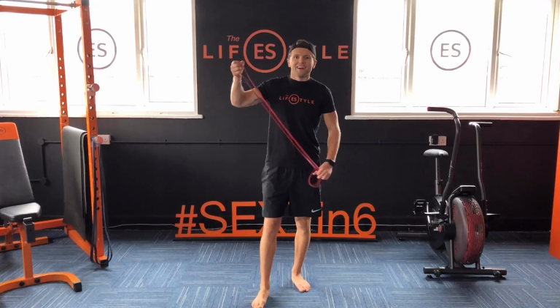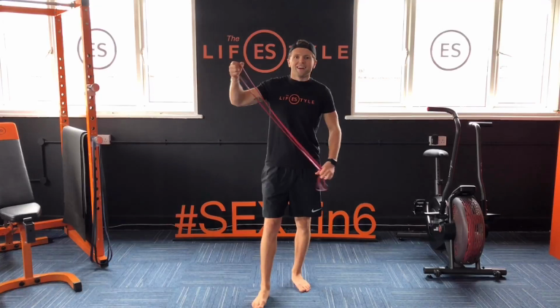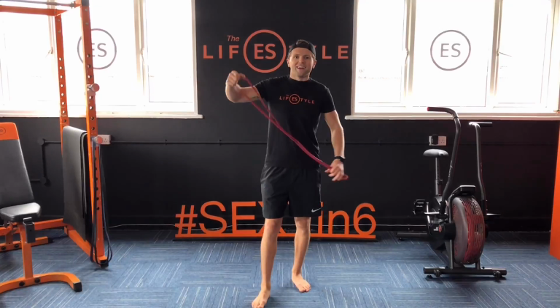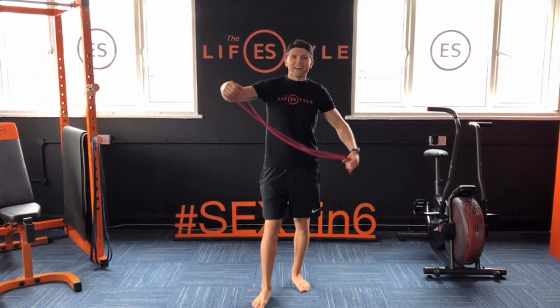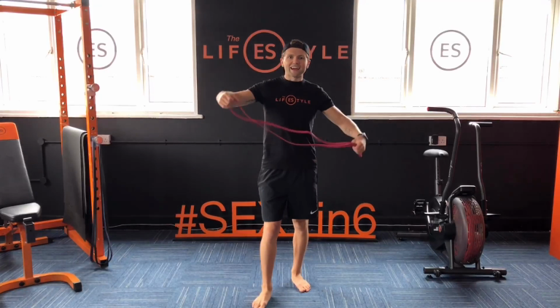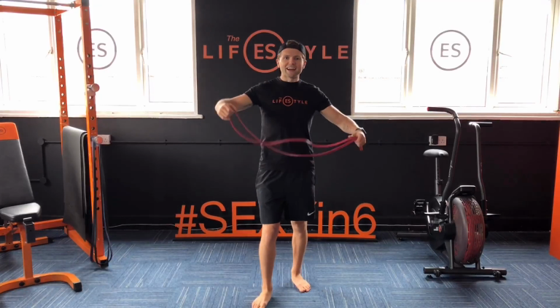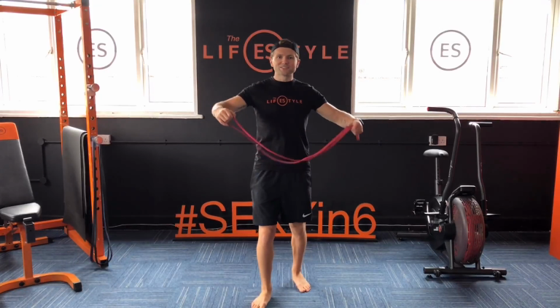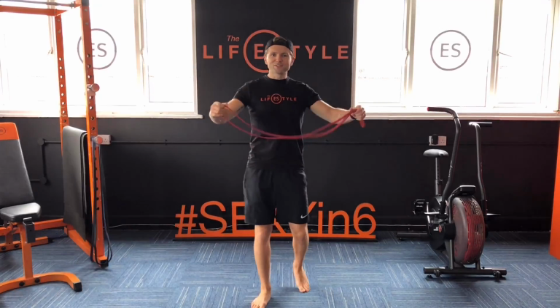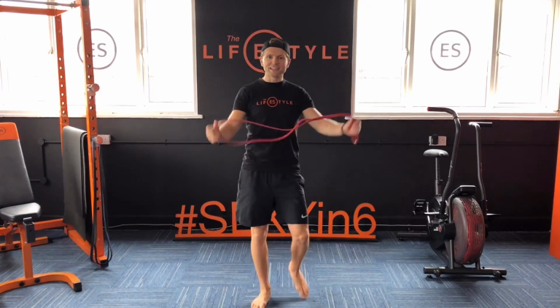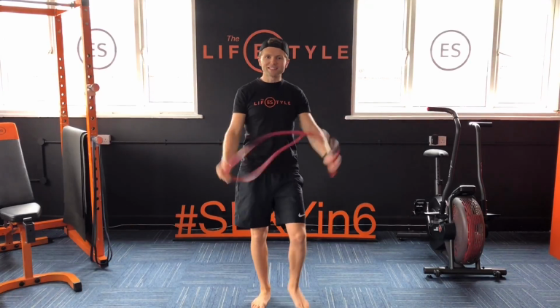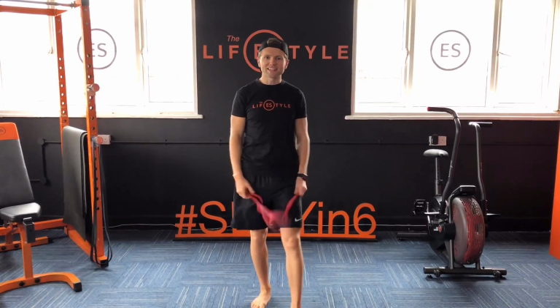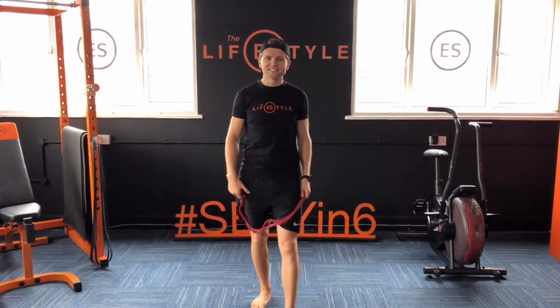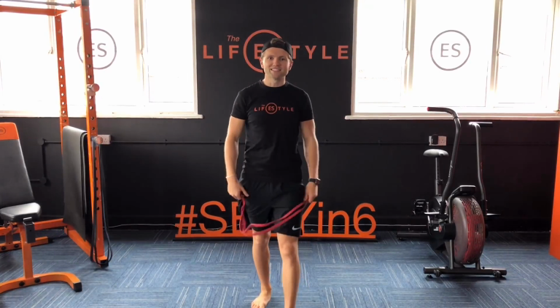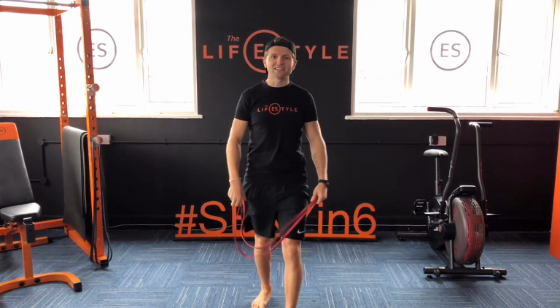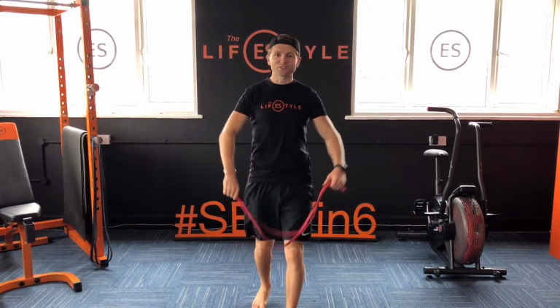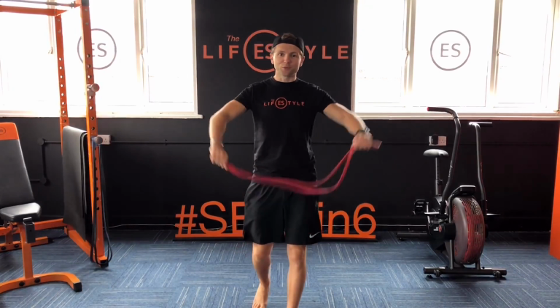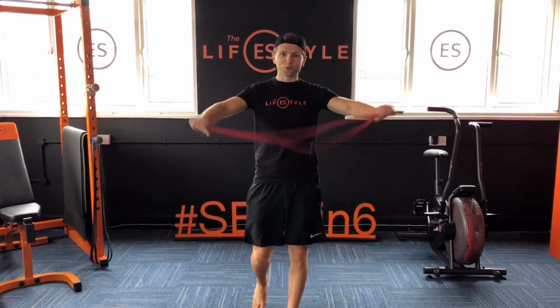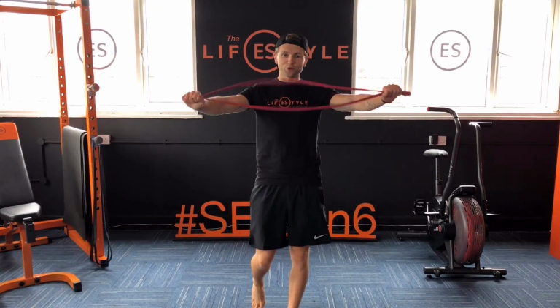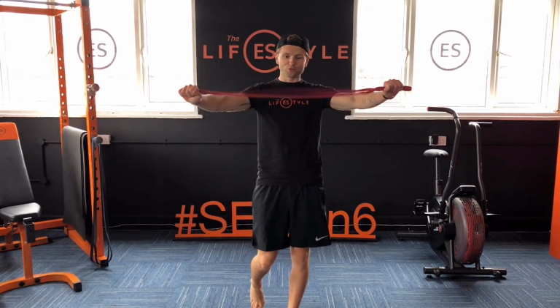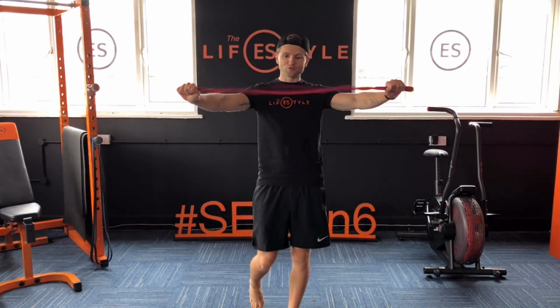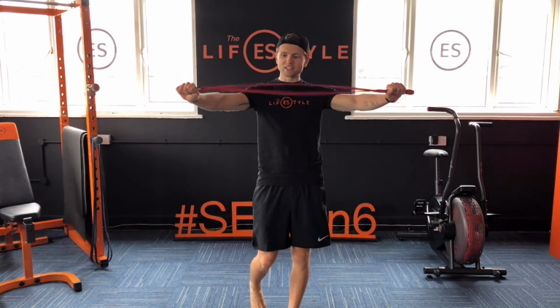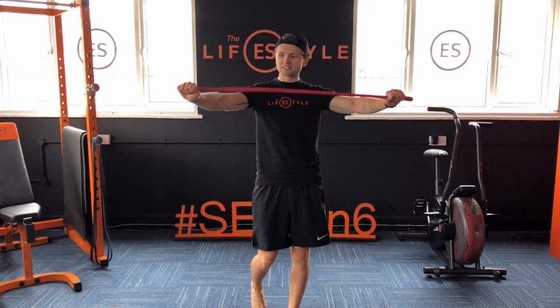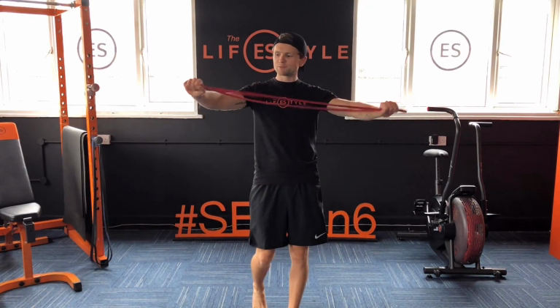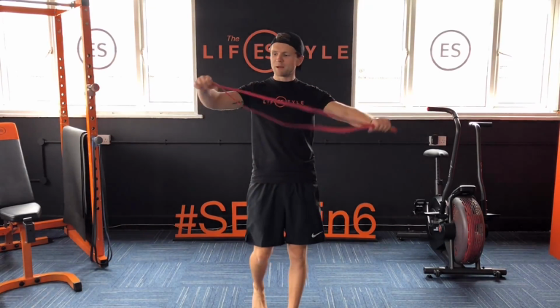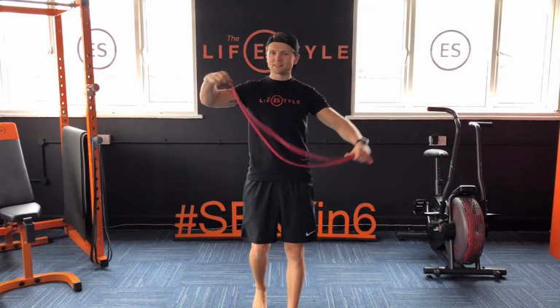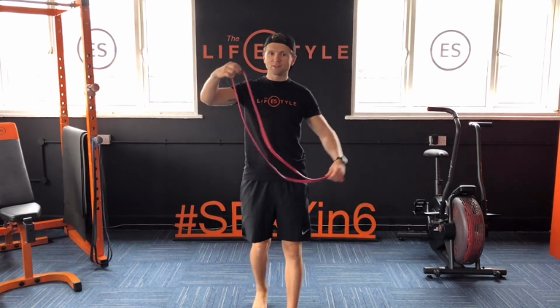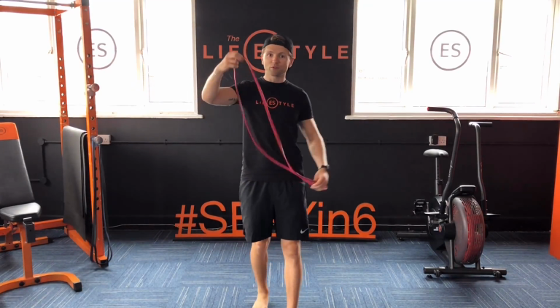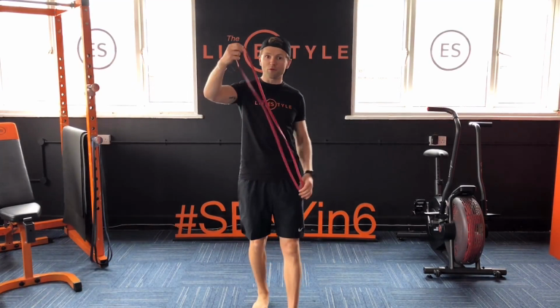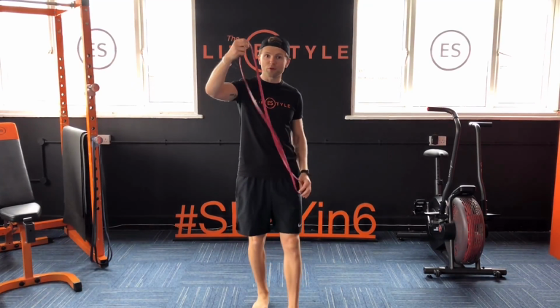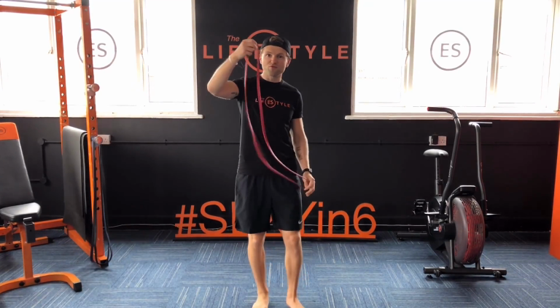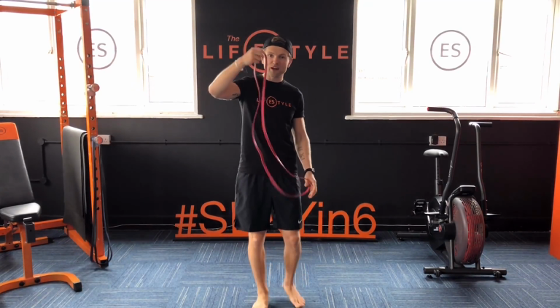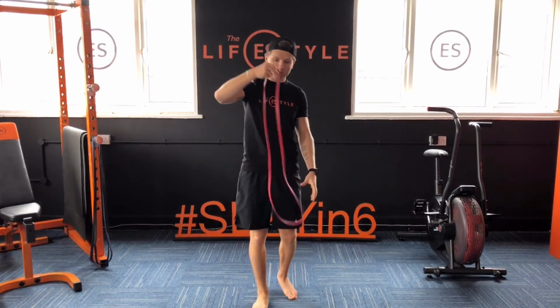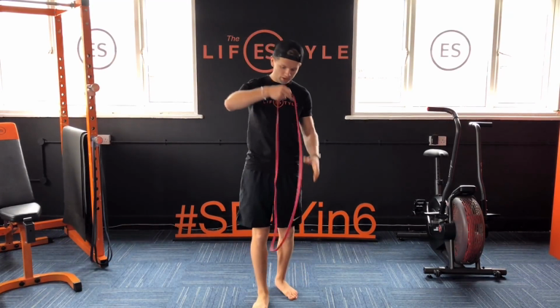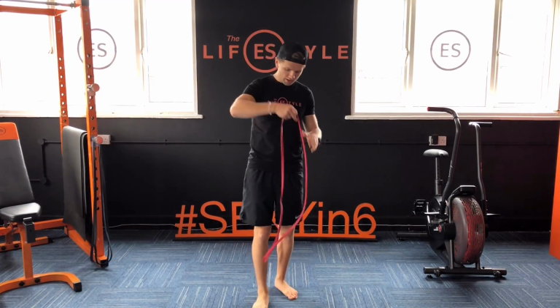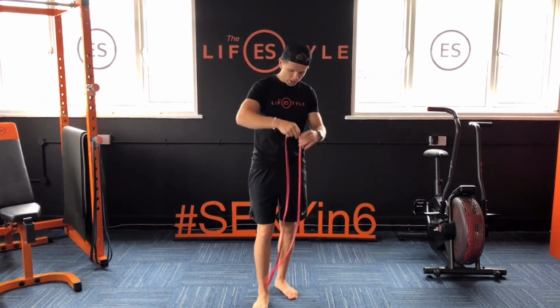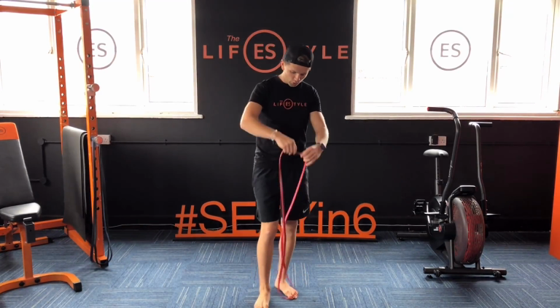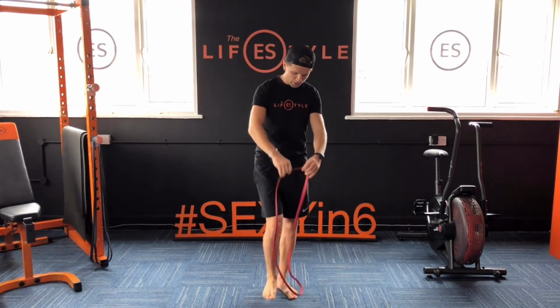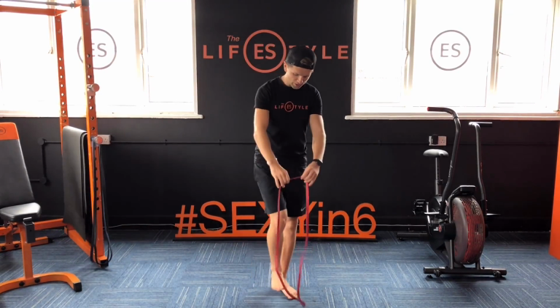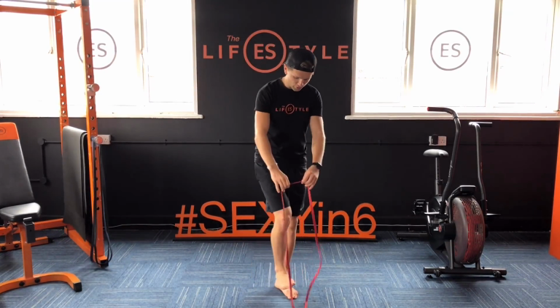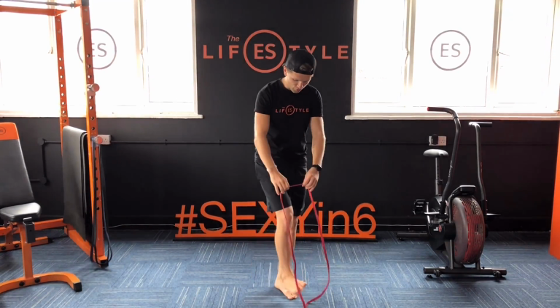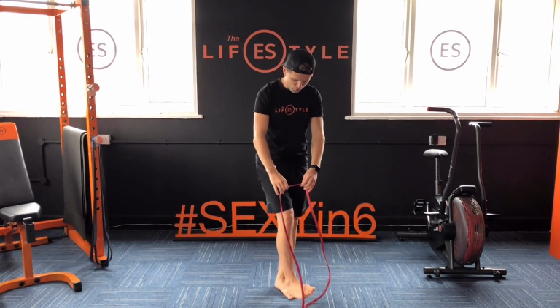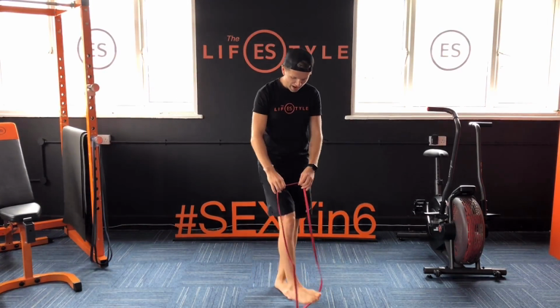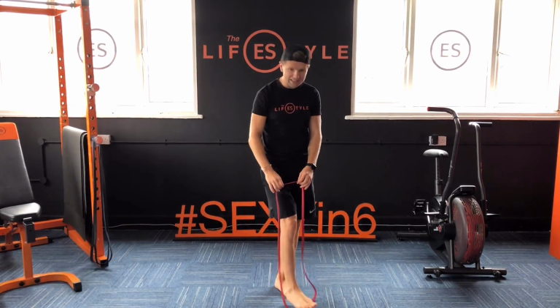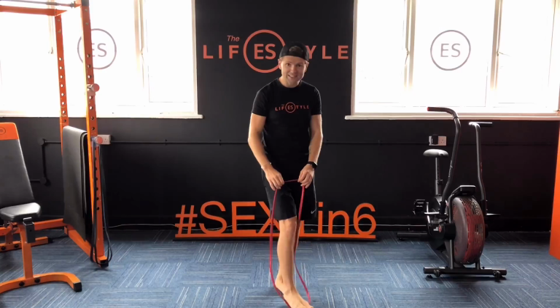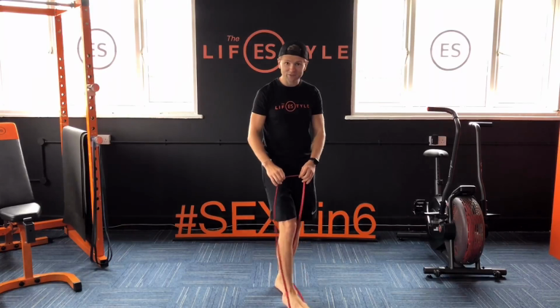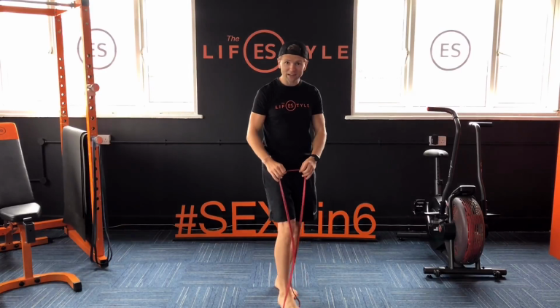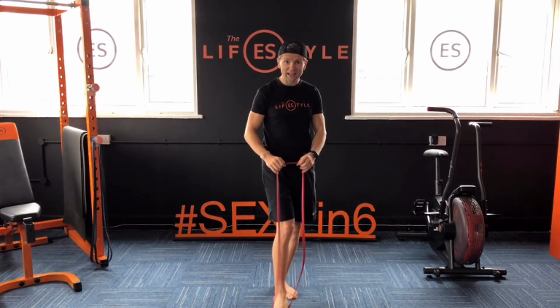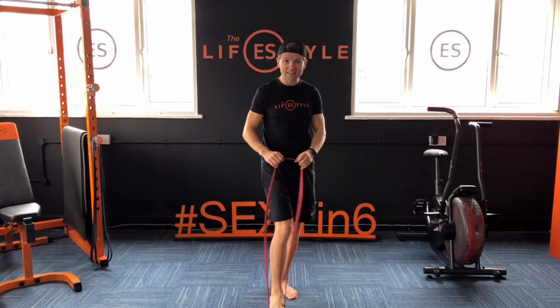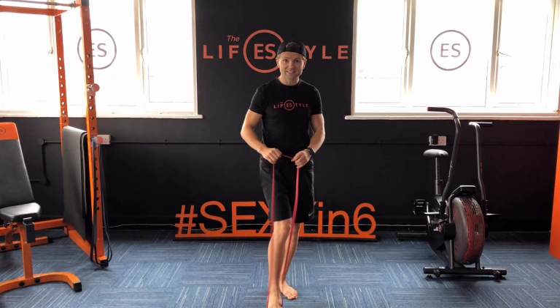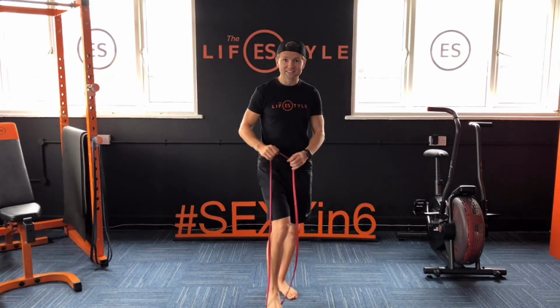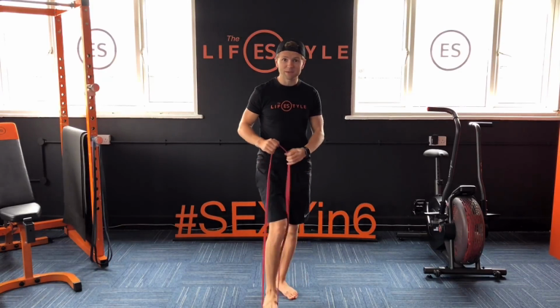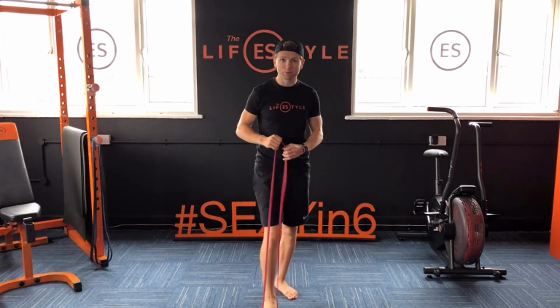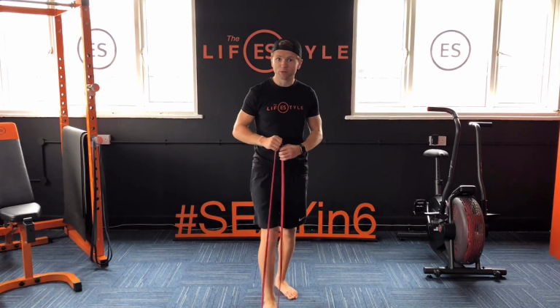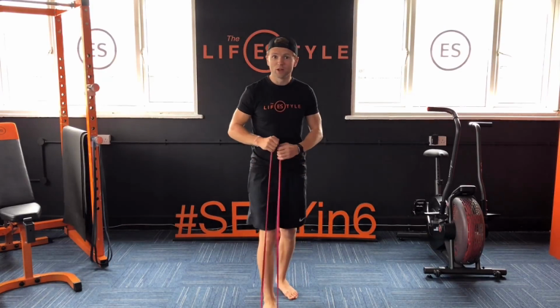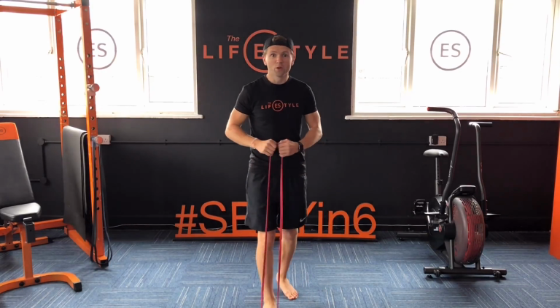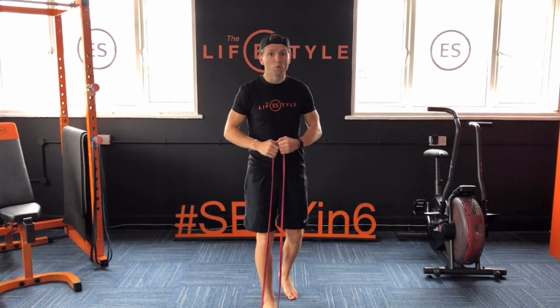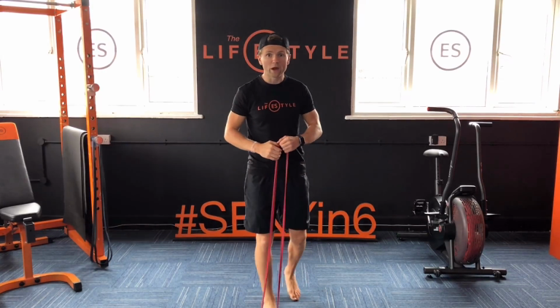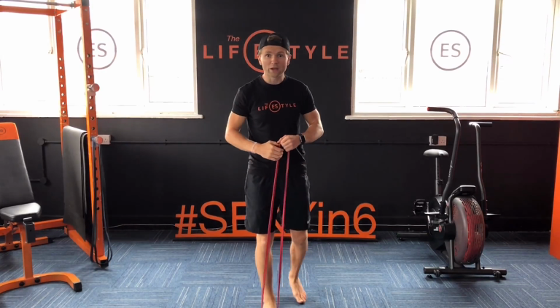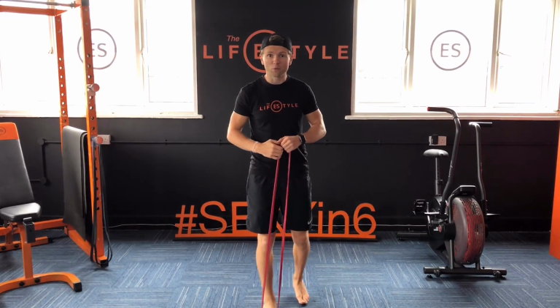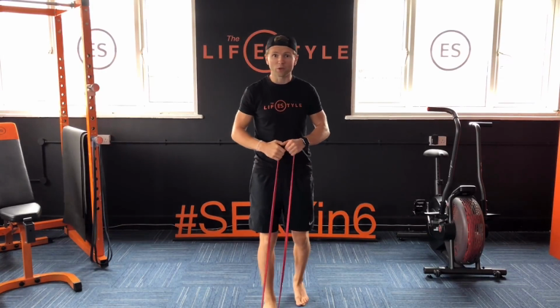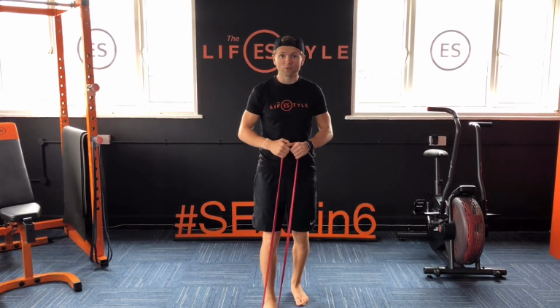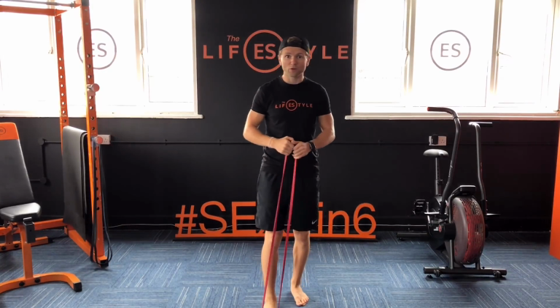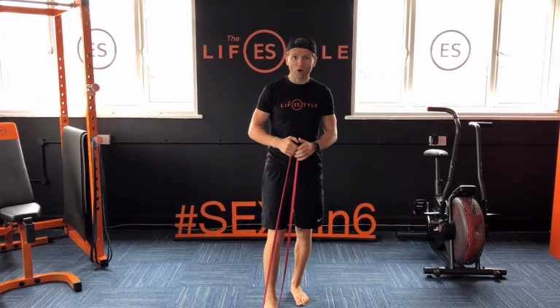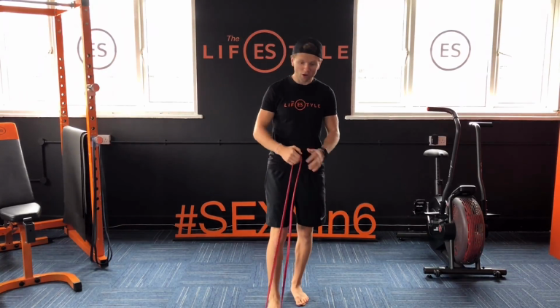Hey guys, today's section 6 — we're going to use resistance bands. I've gone for a red one, which is relatively light and simple, working with what you've got.